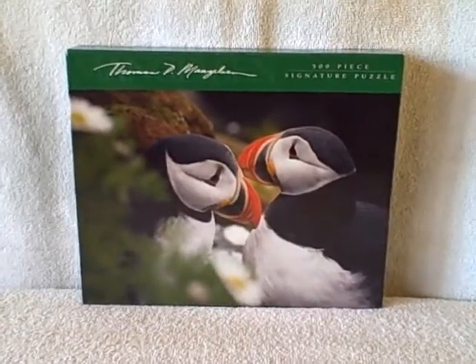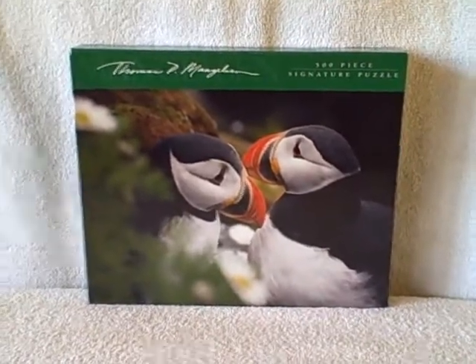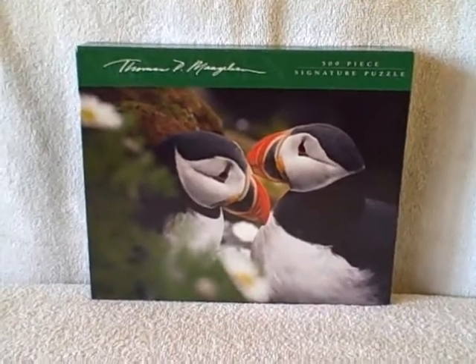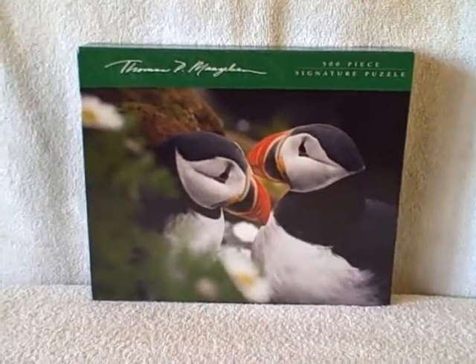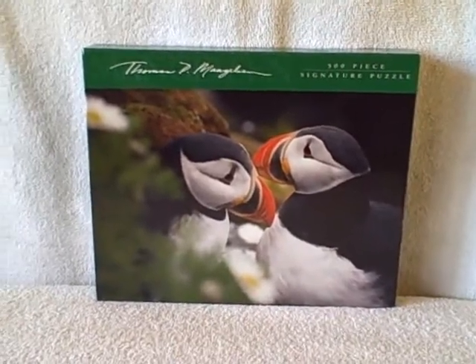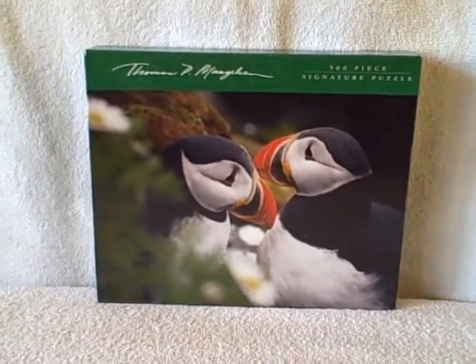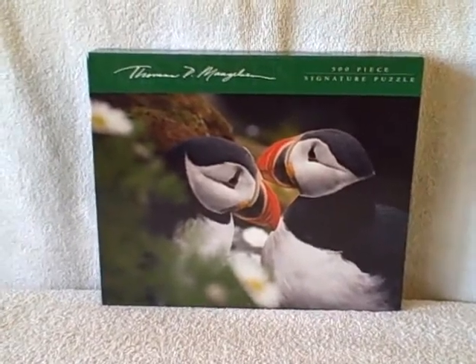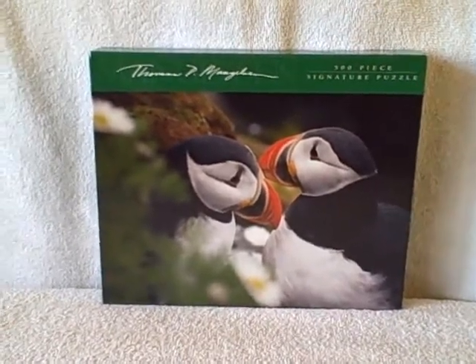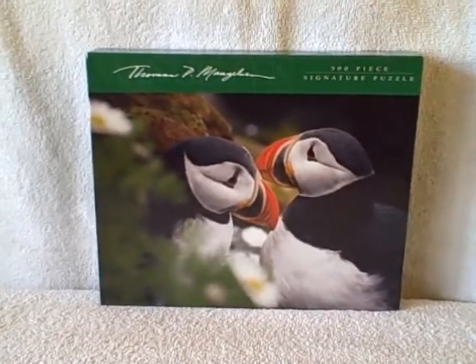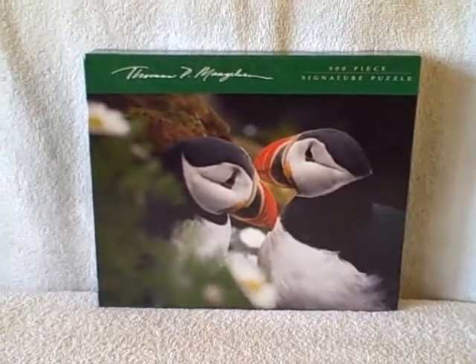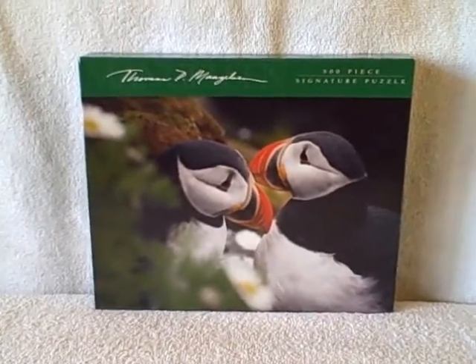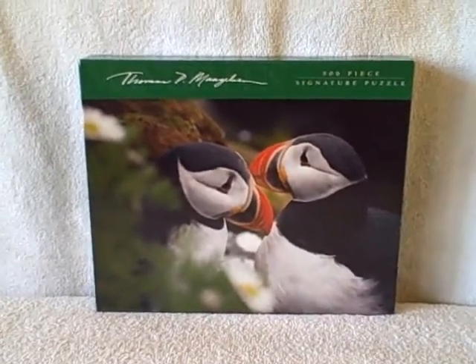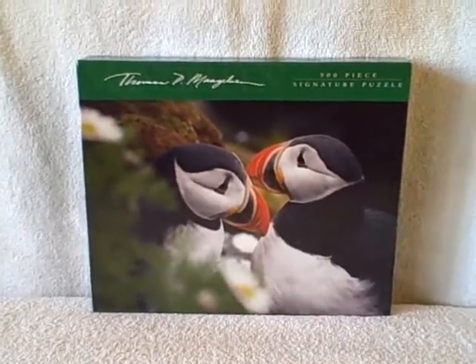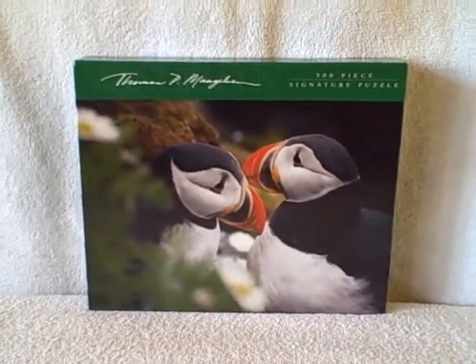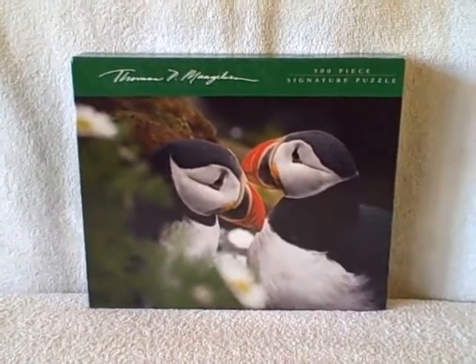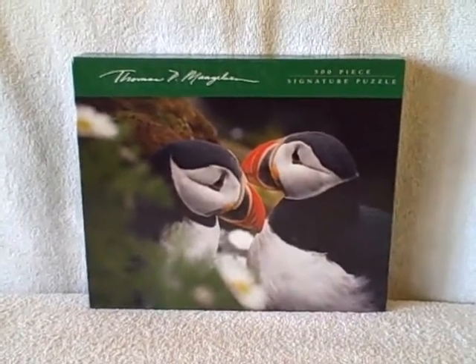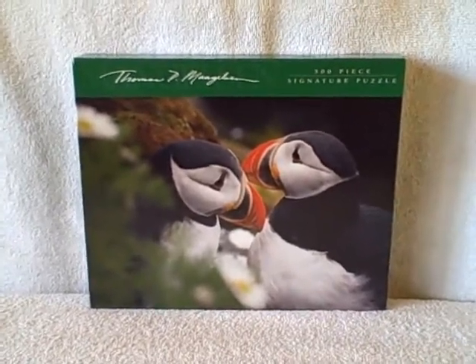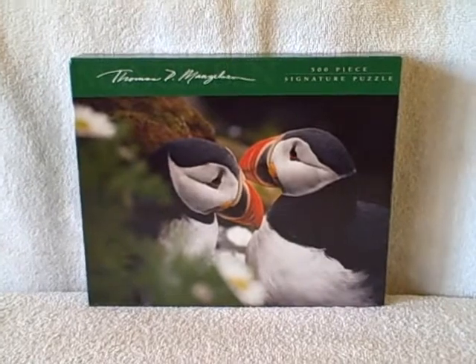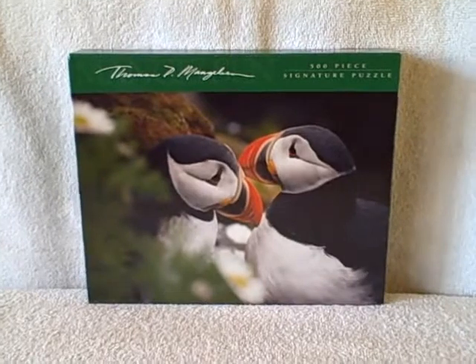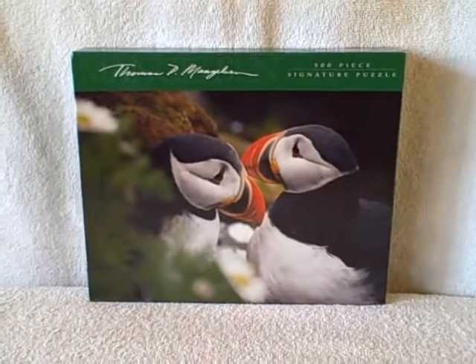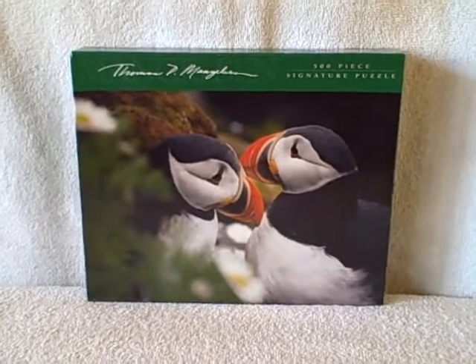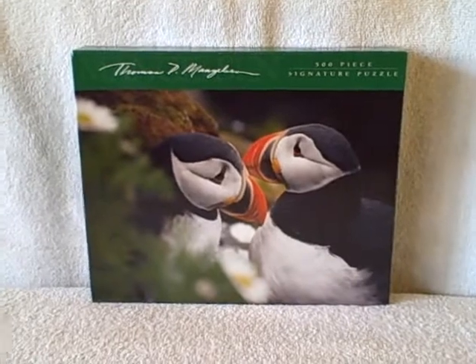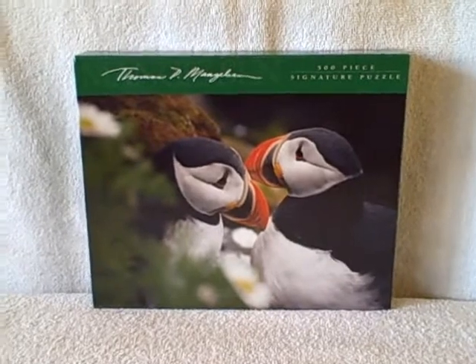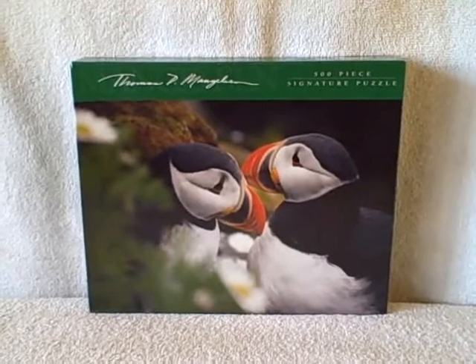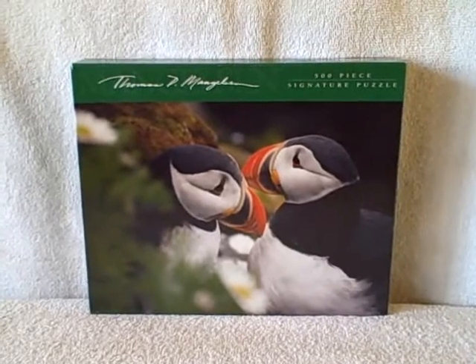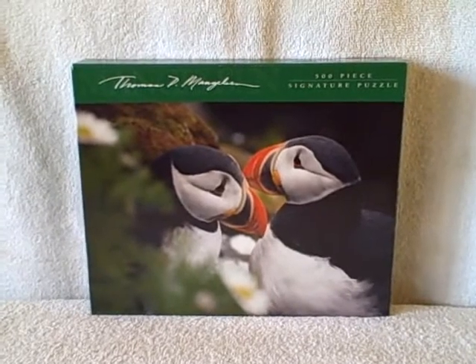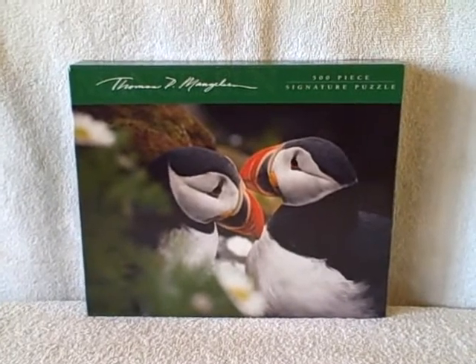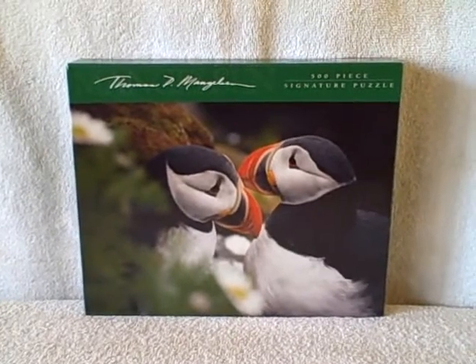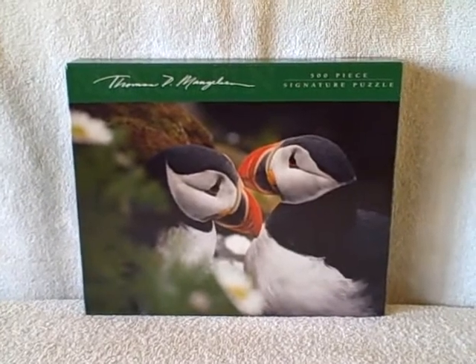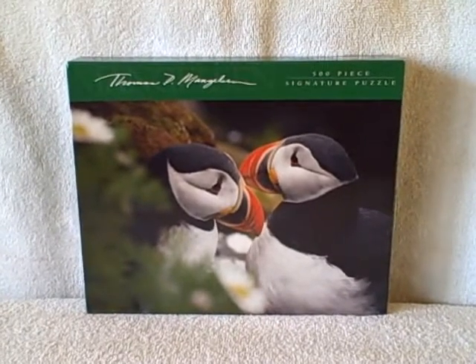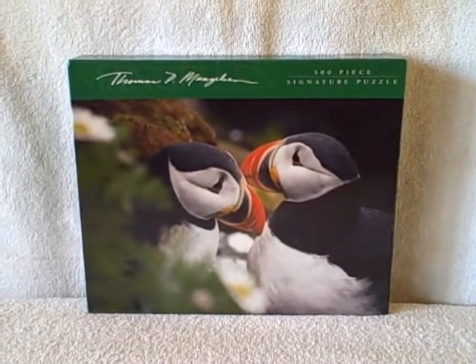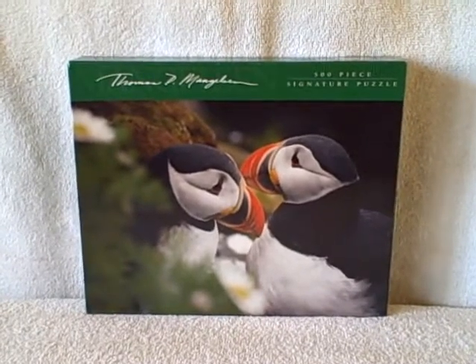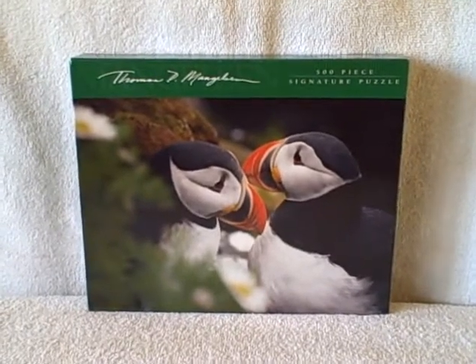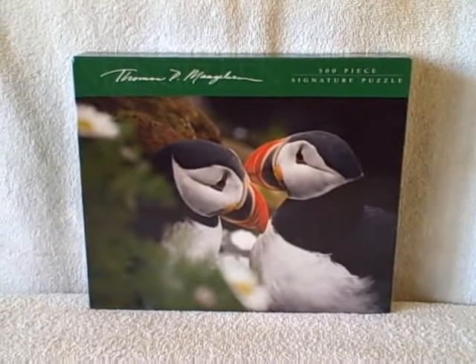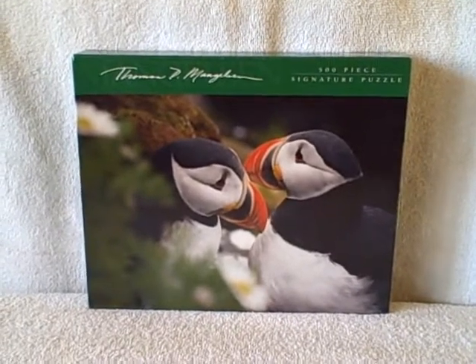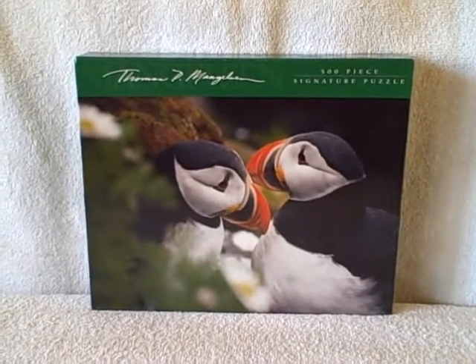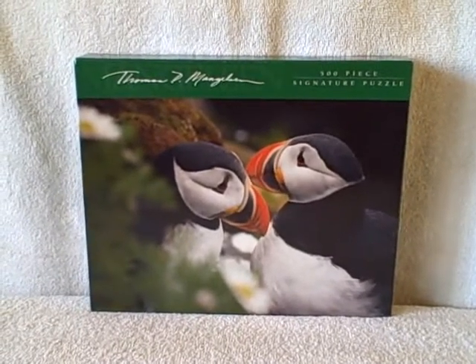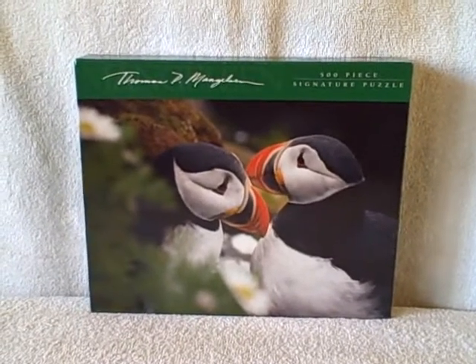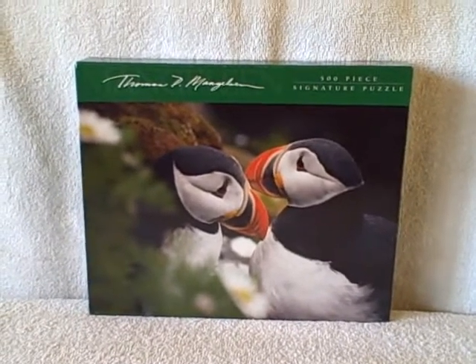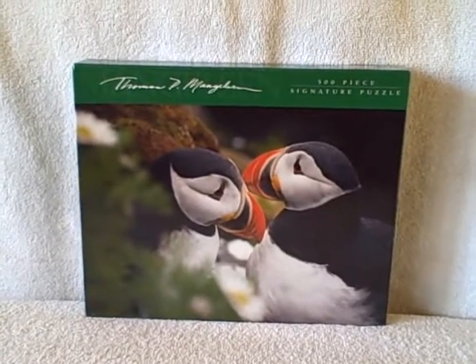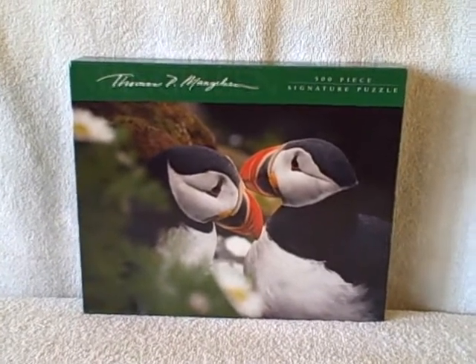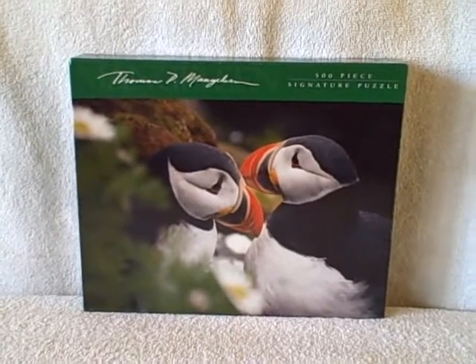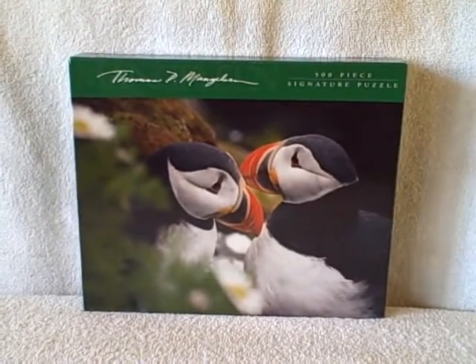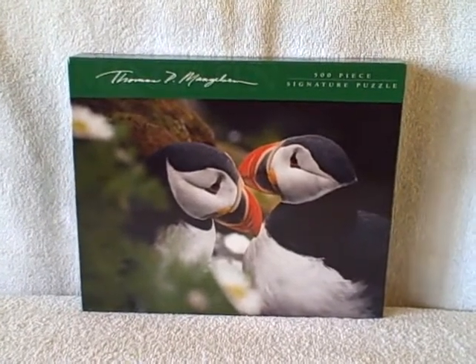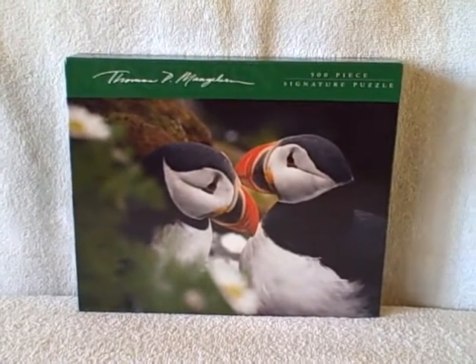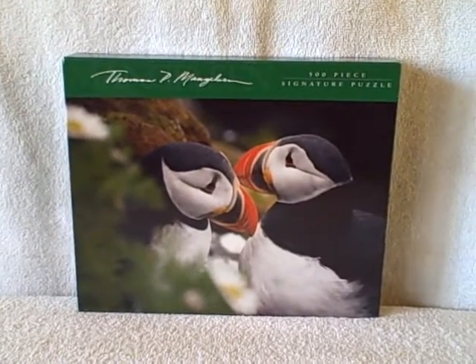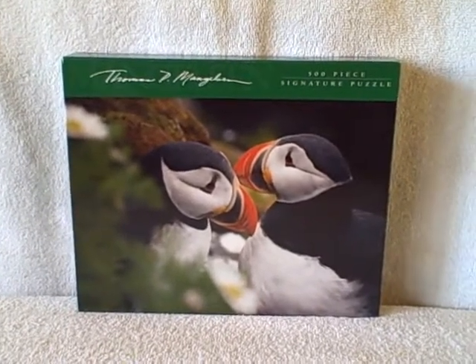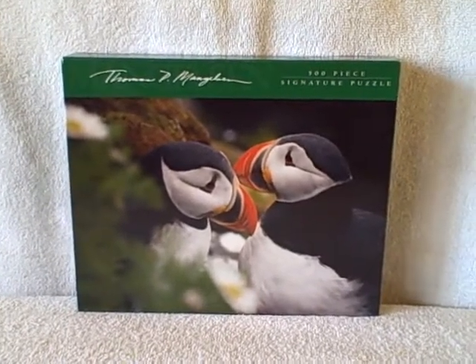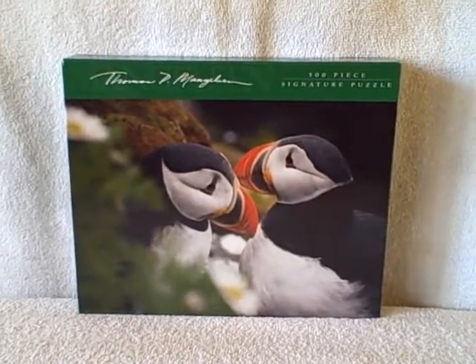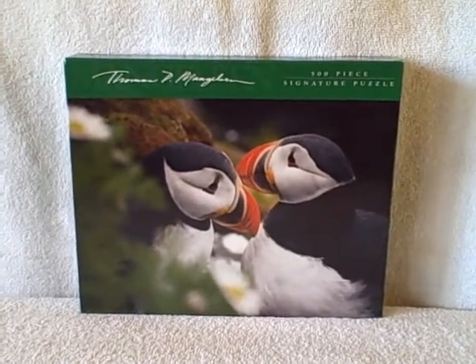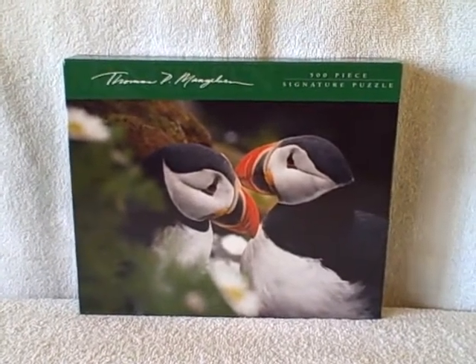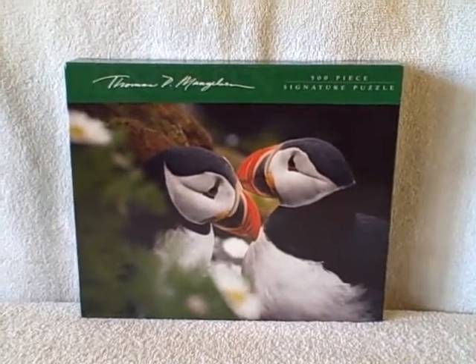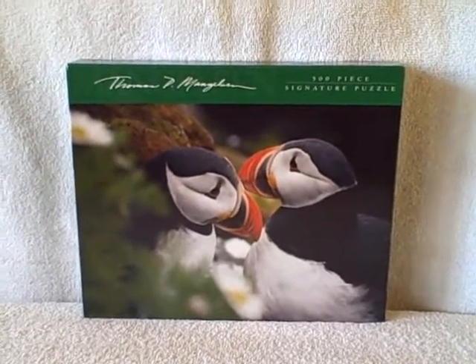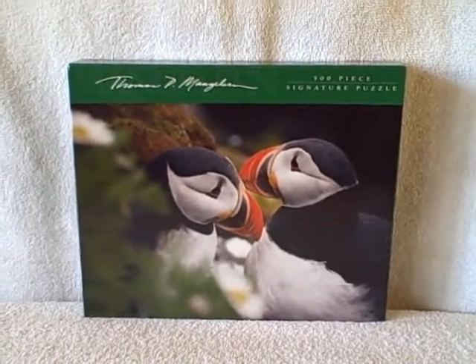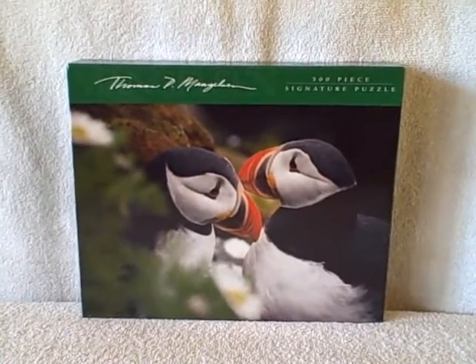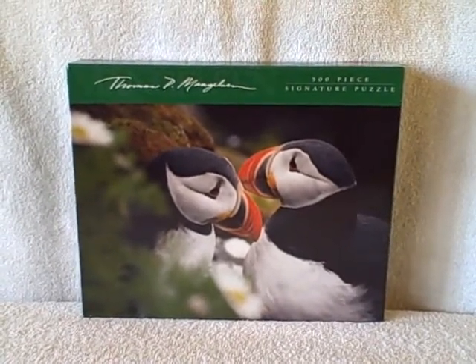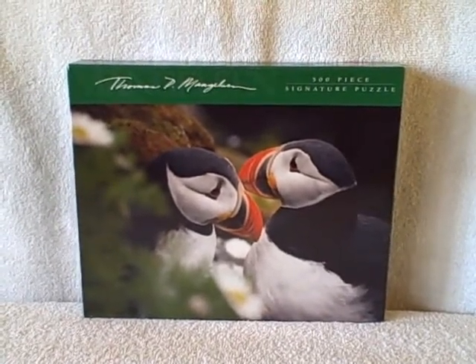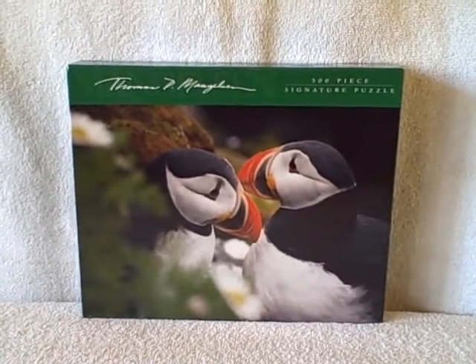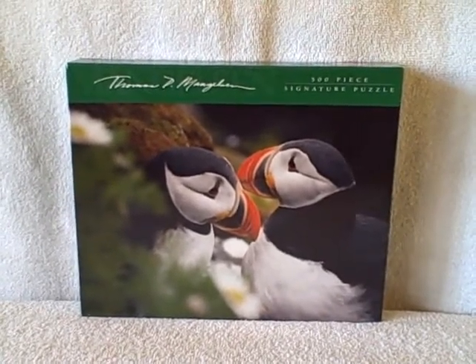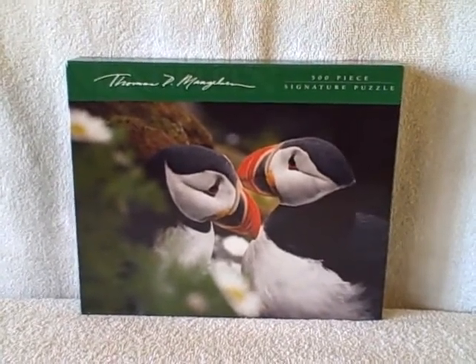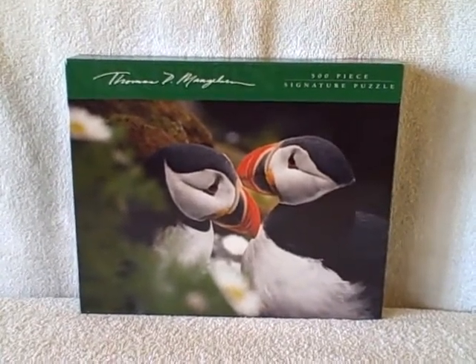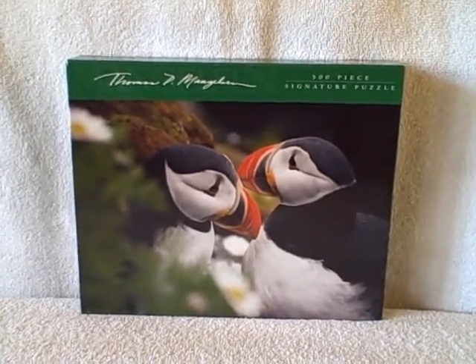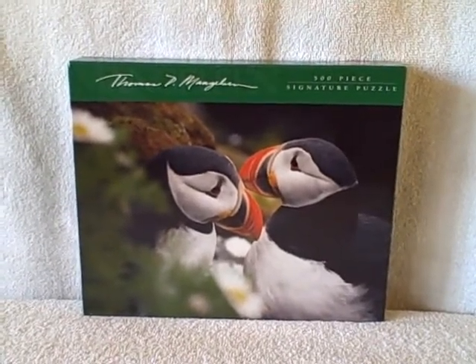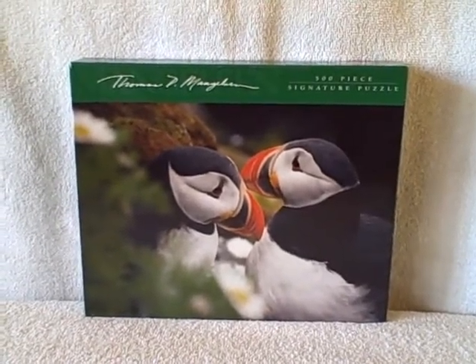New, unopened — 'Icelandic Cliff Dwellers' is the name of it. Thank you.